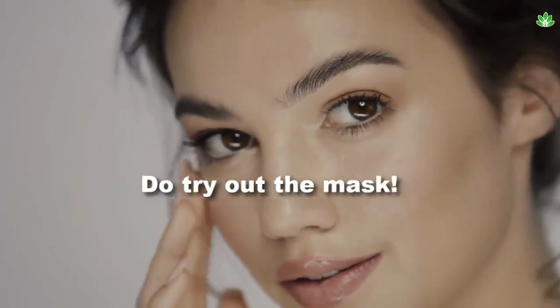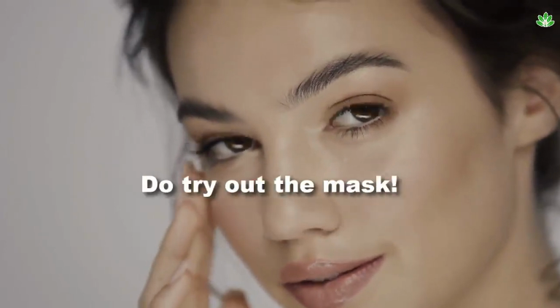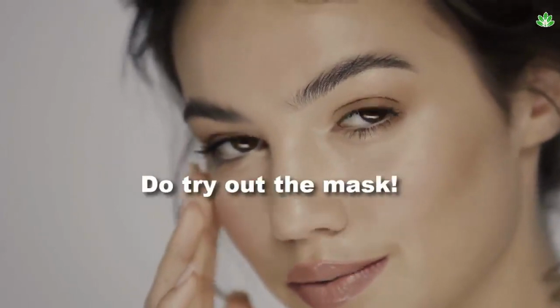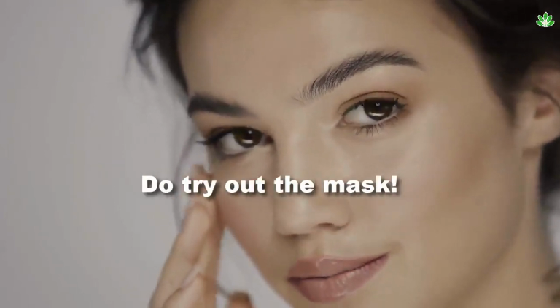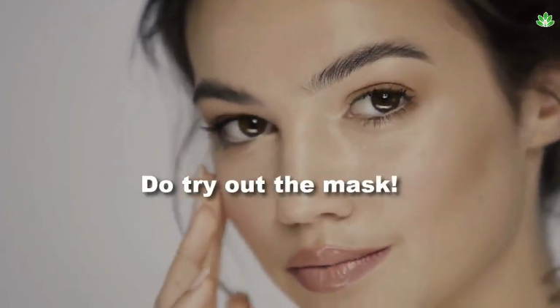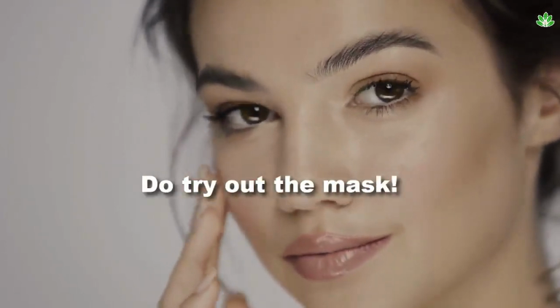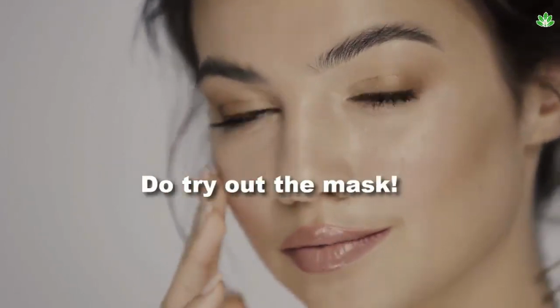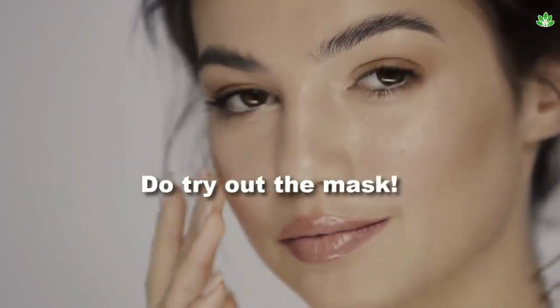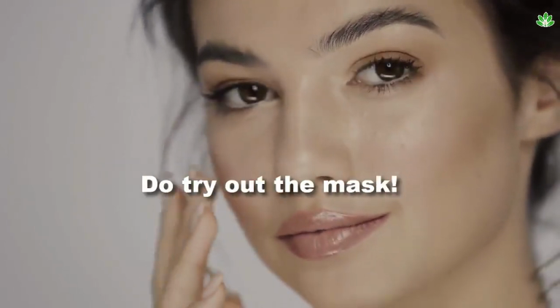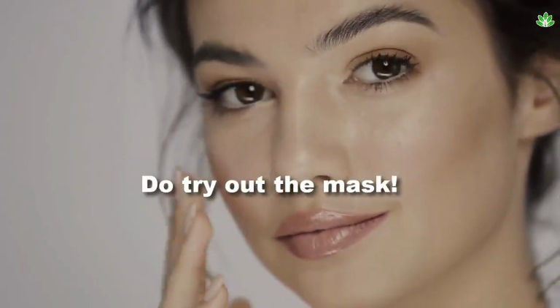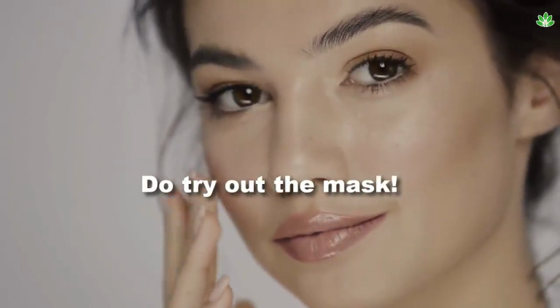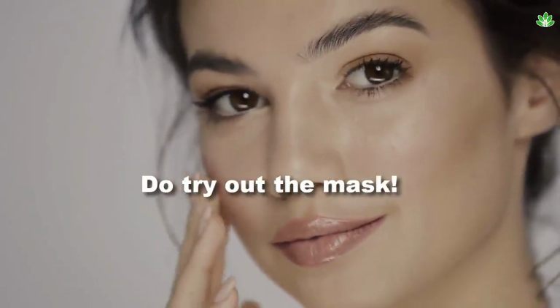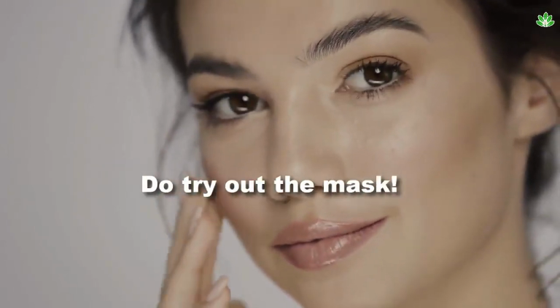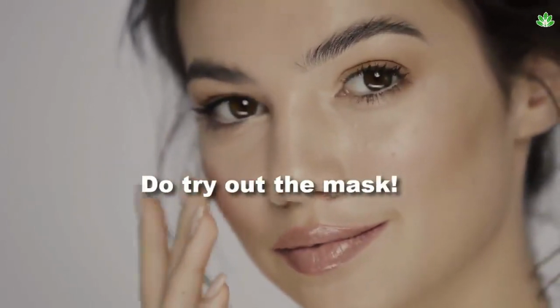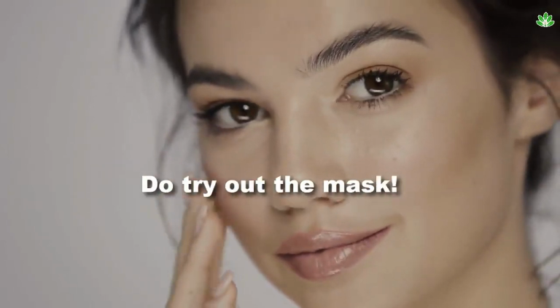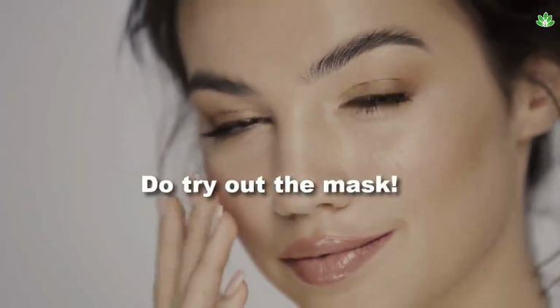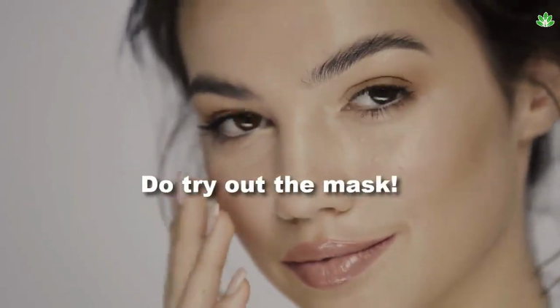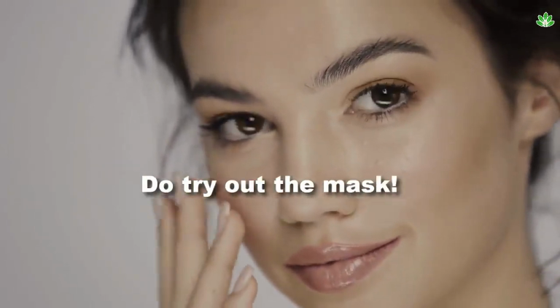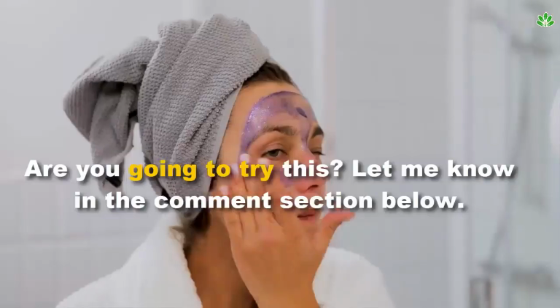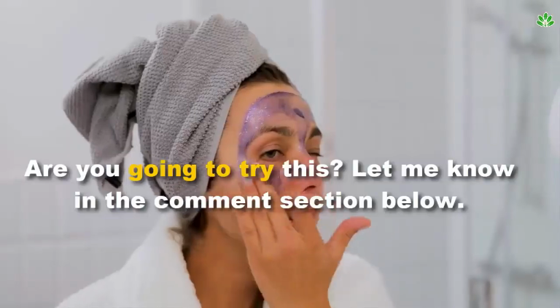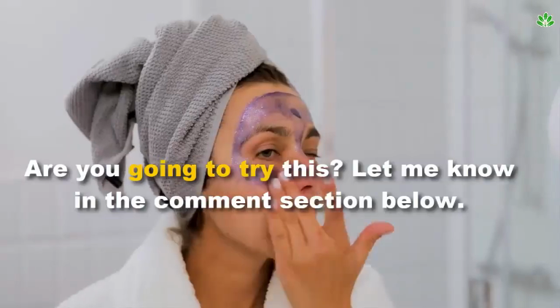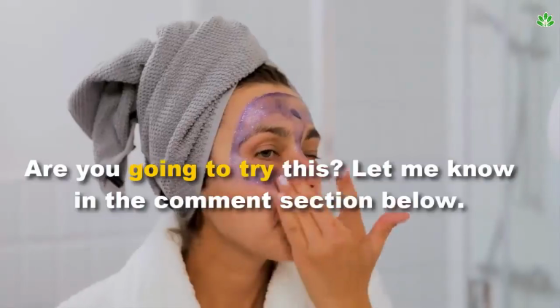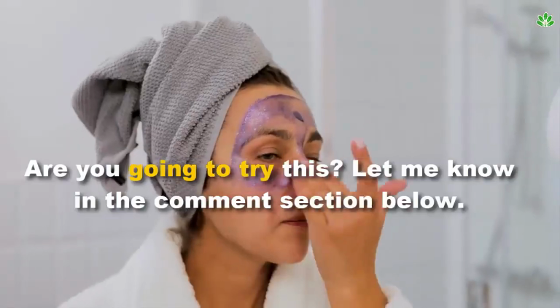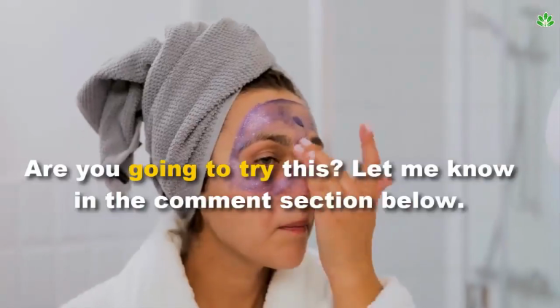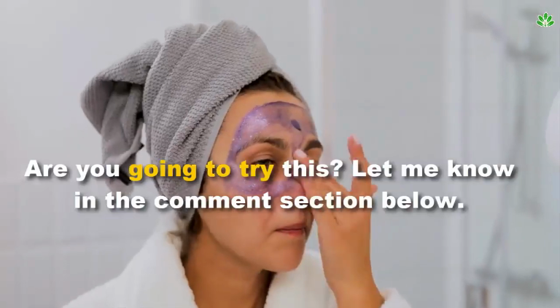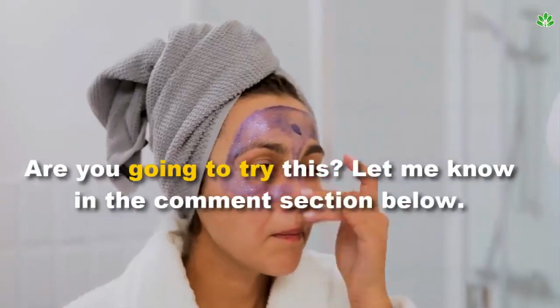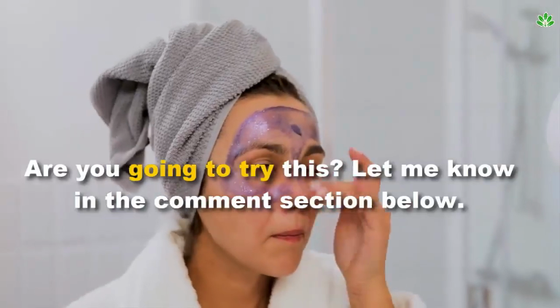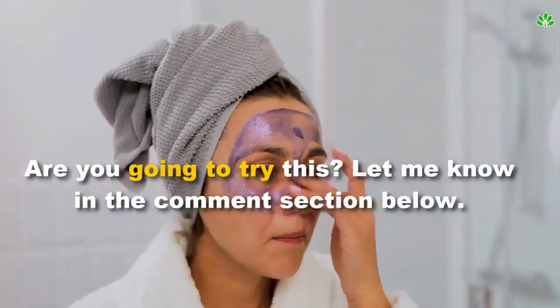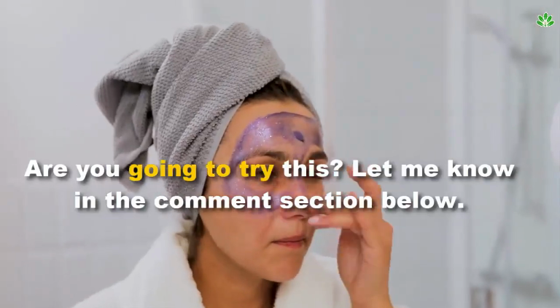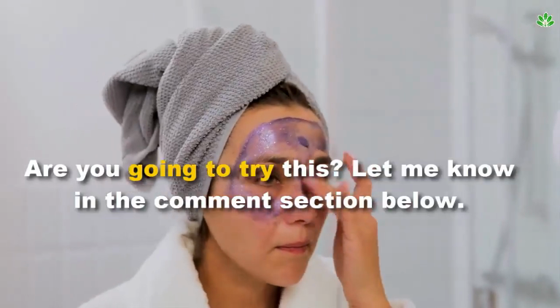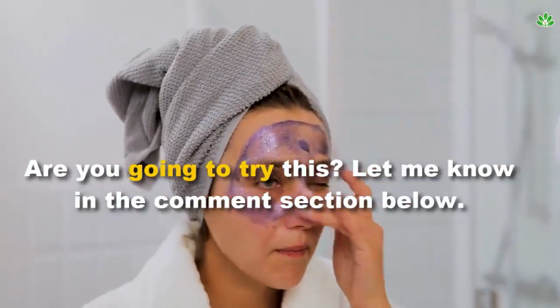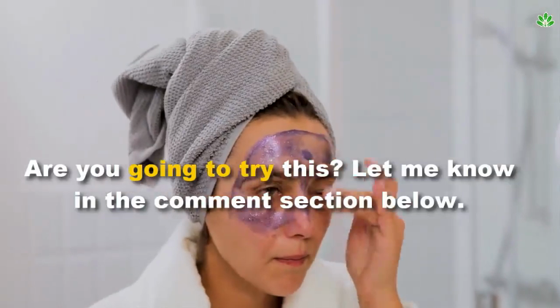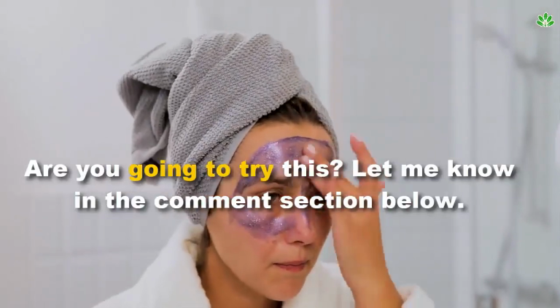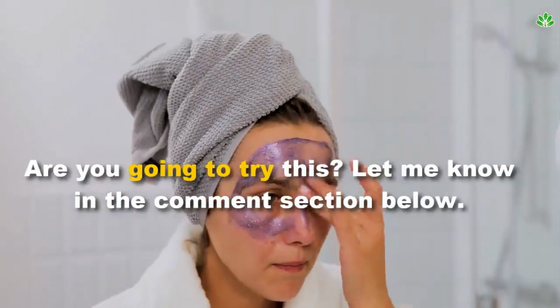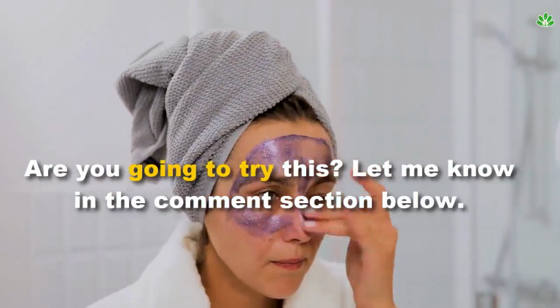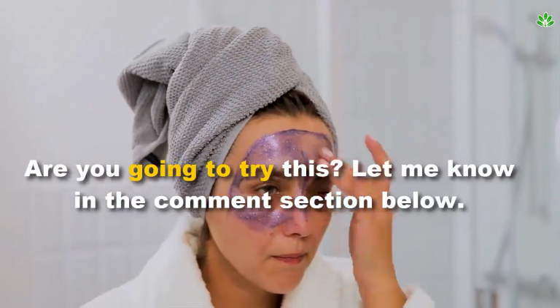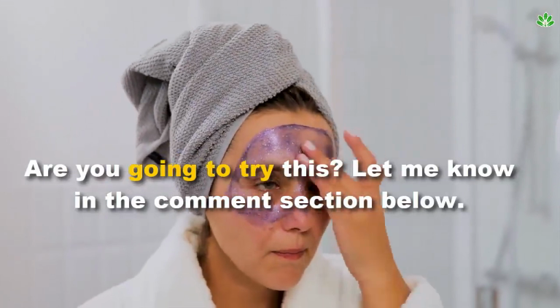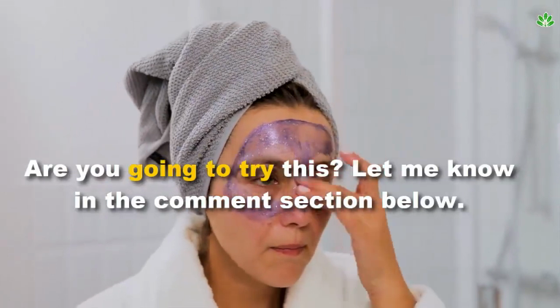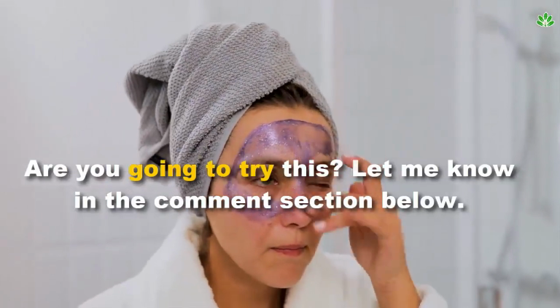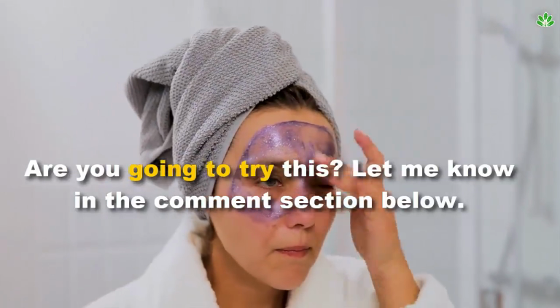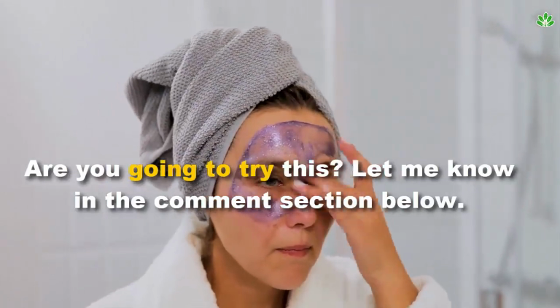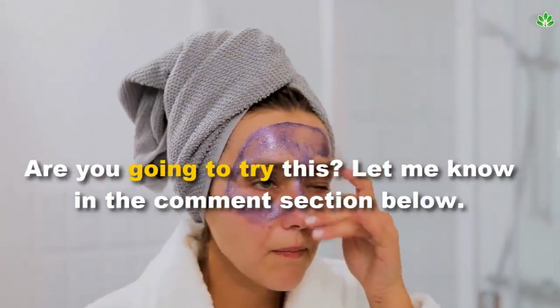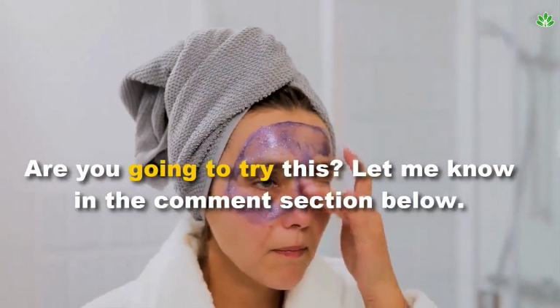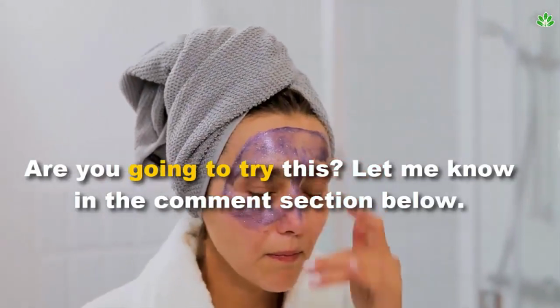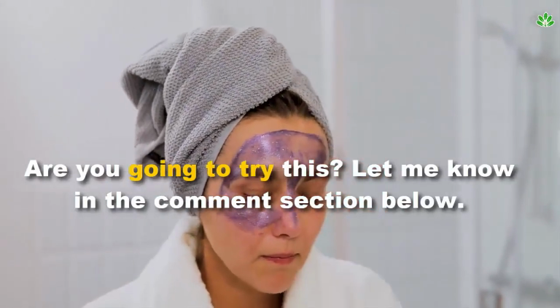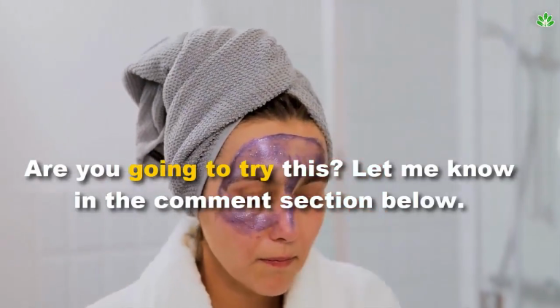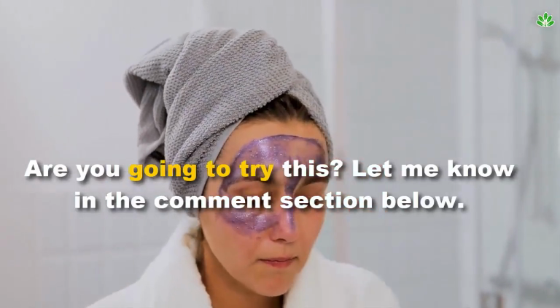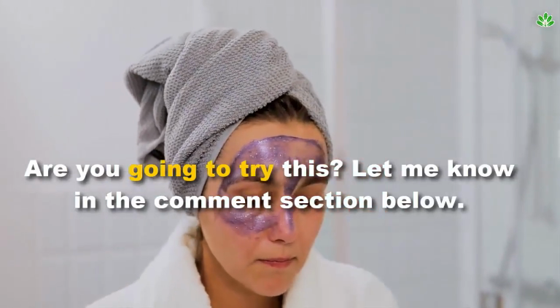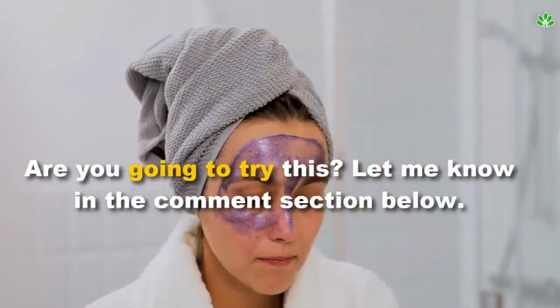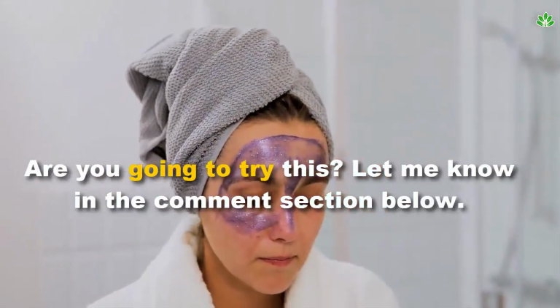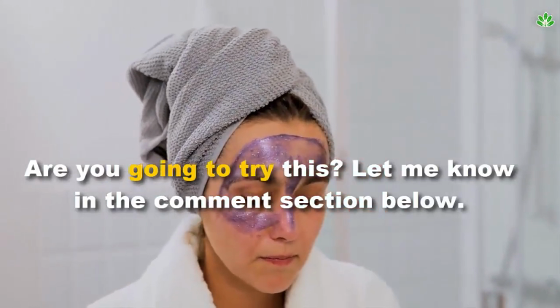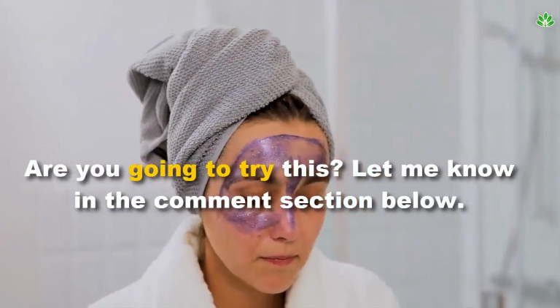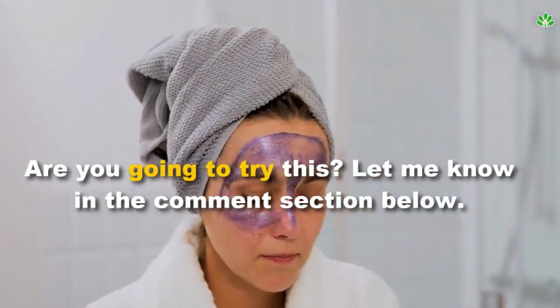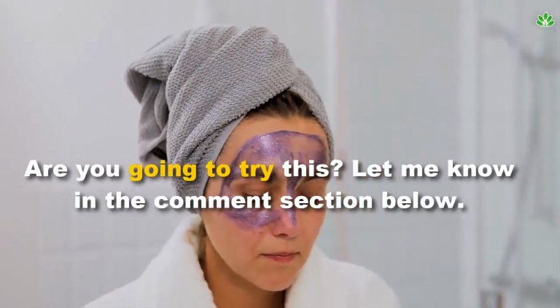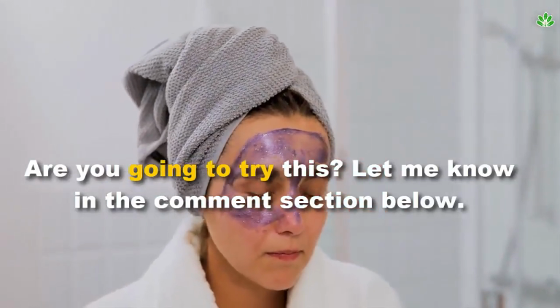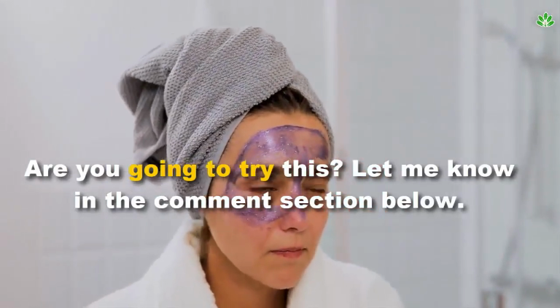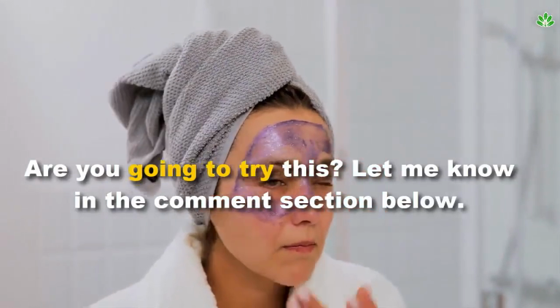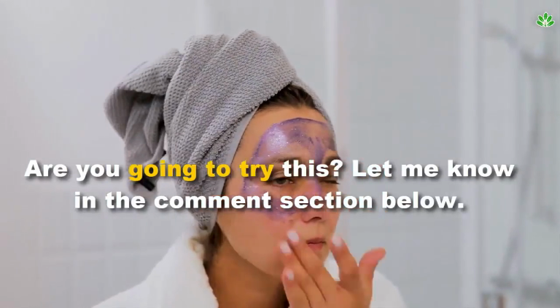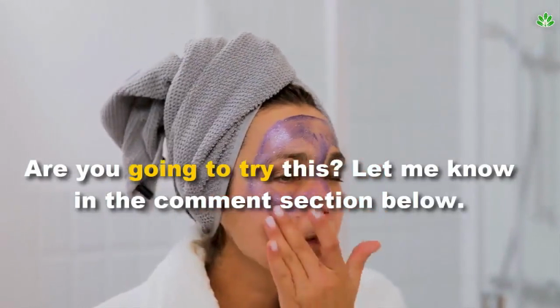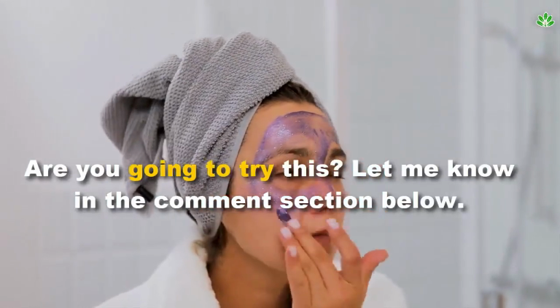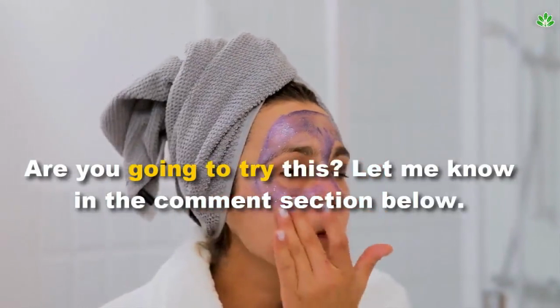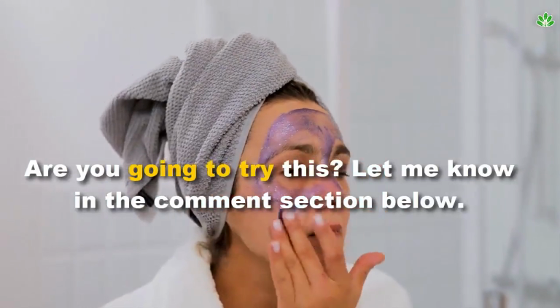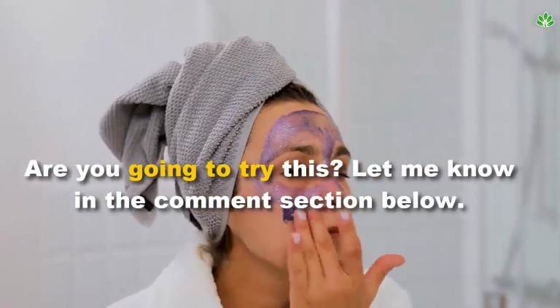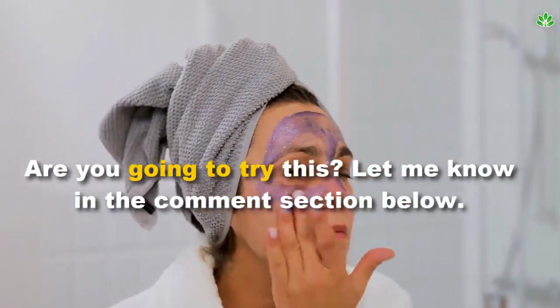Do try out the mask! Are you going to try this? Let me know in the comment section below.